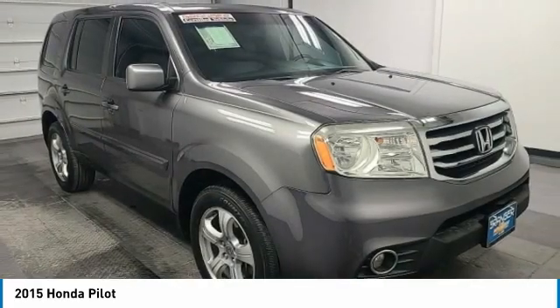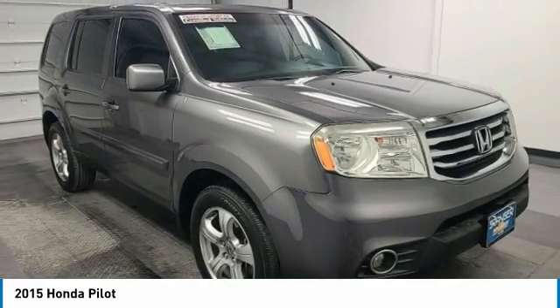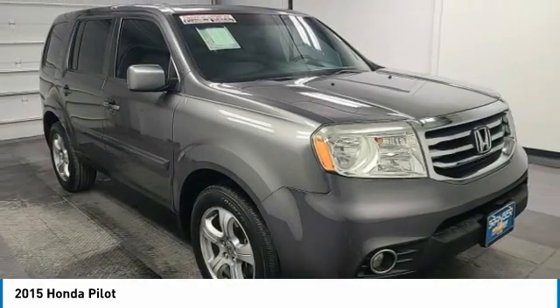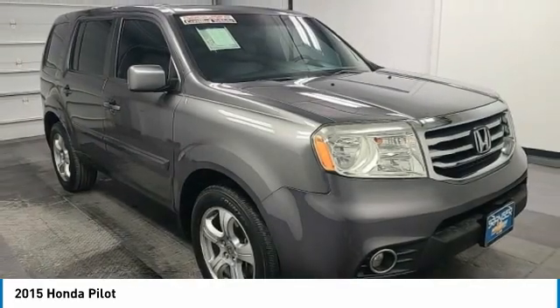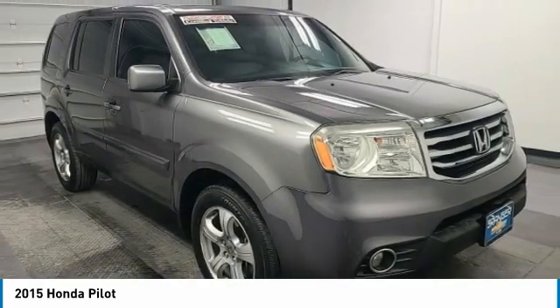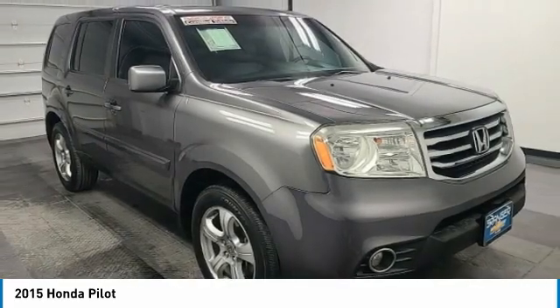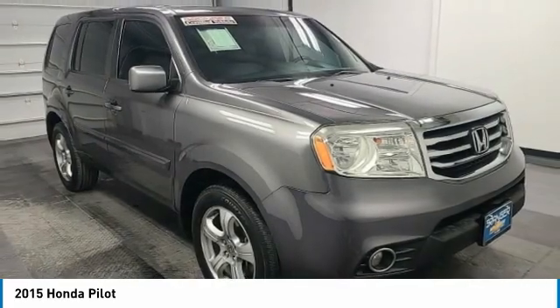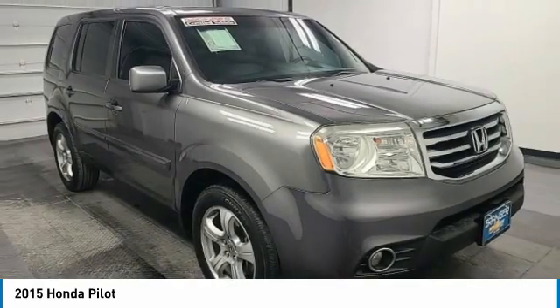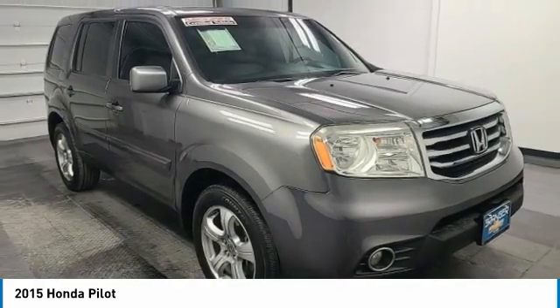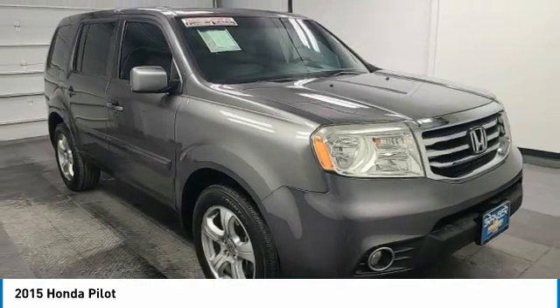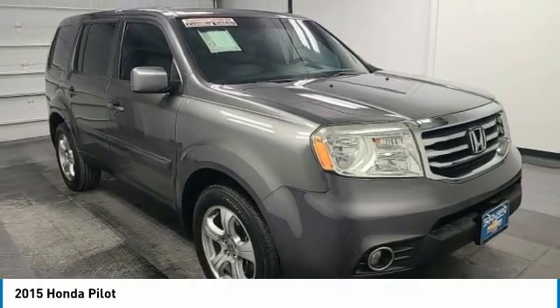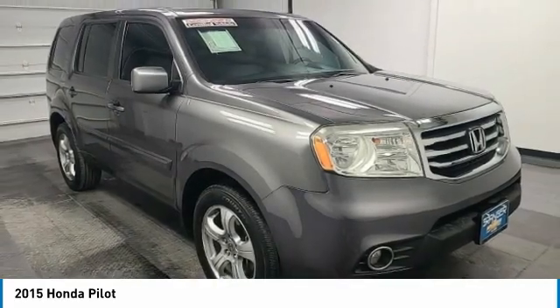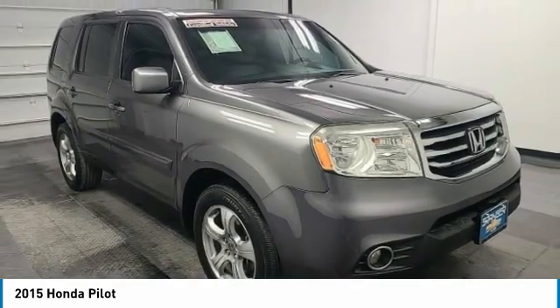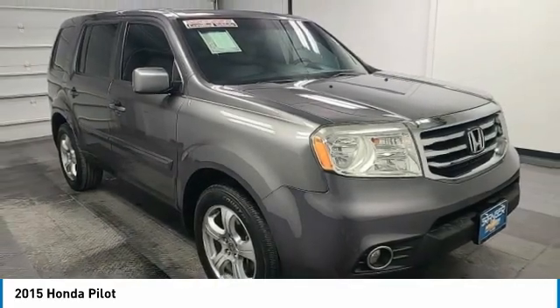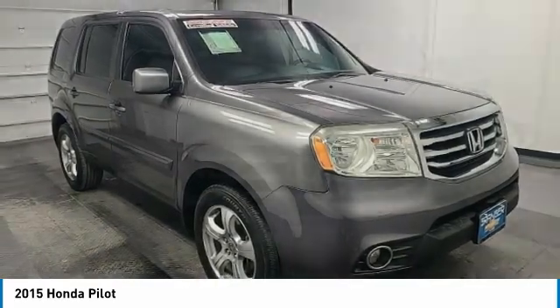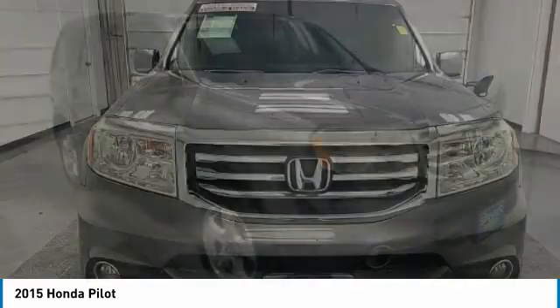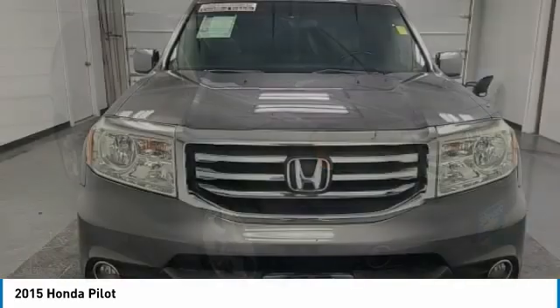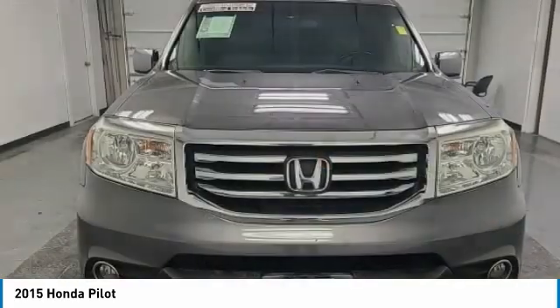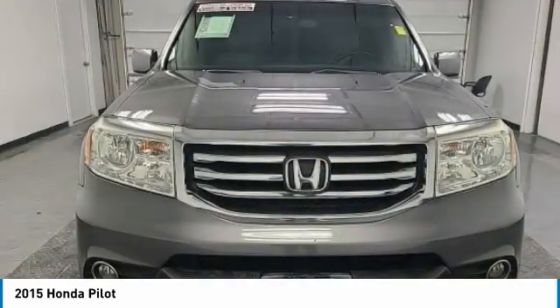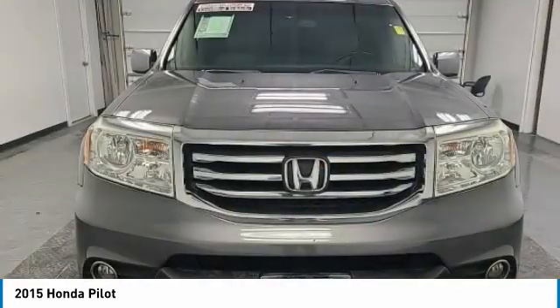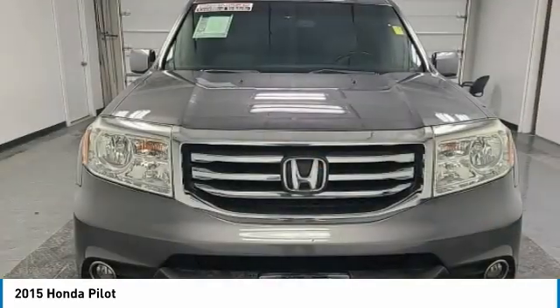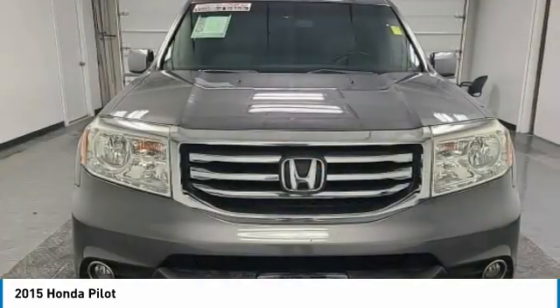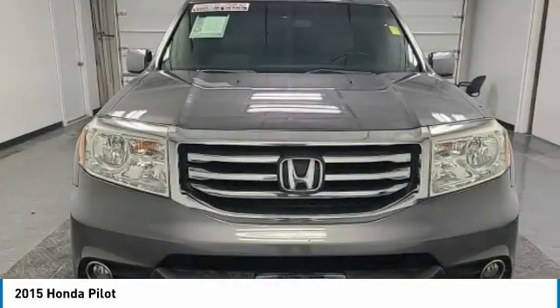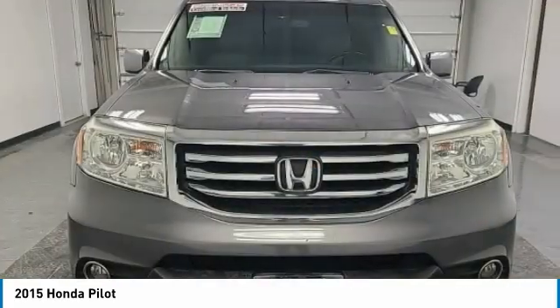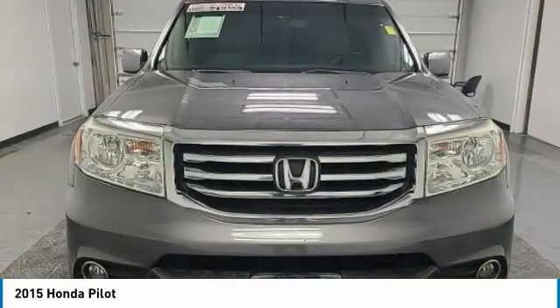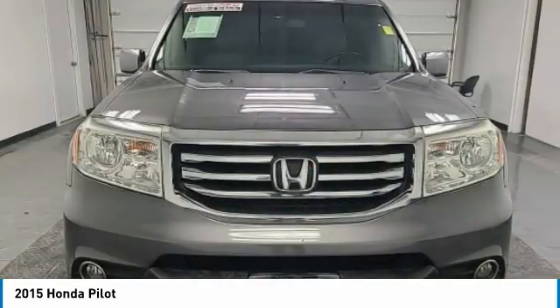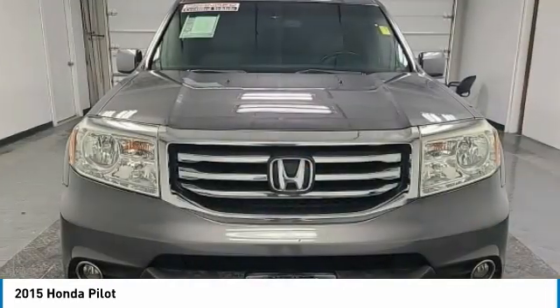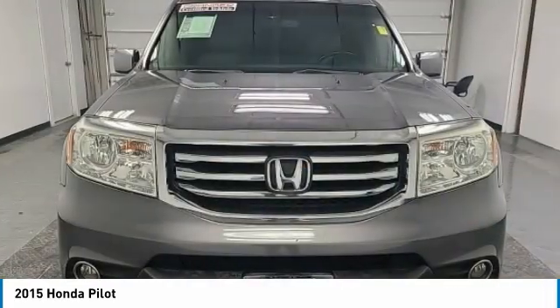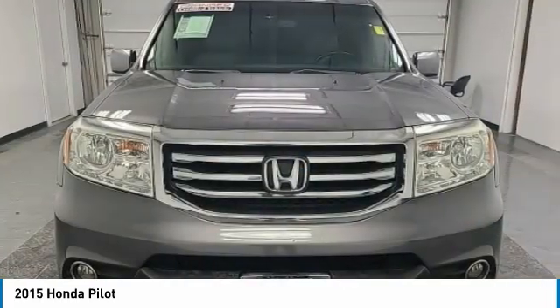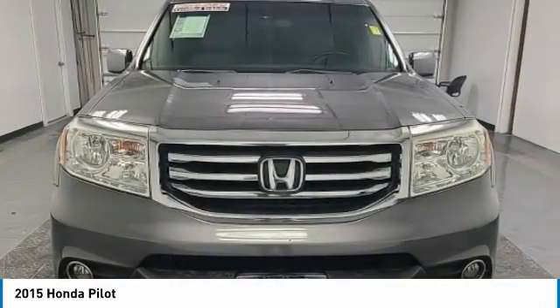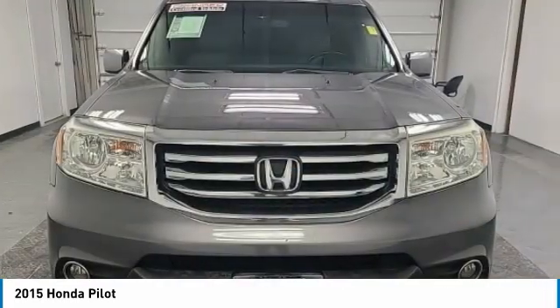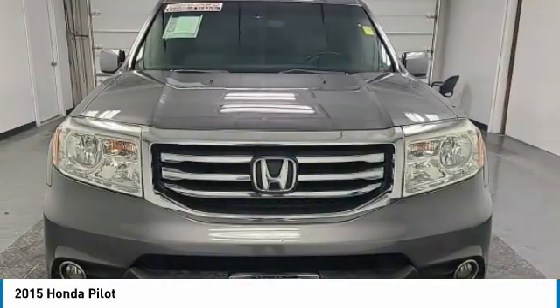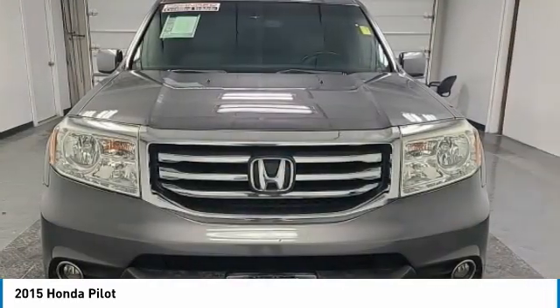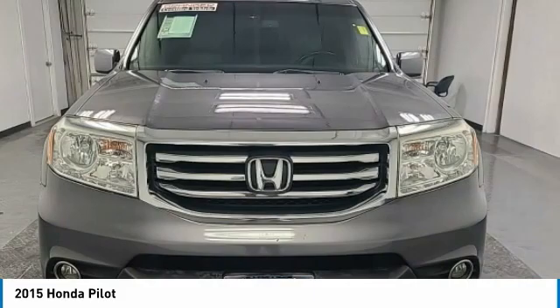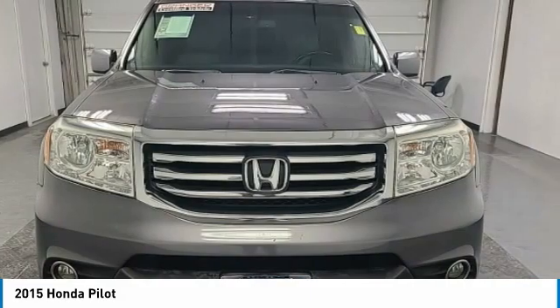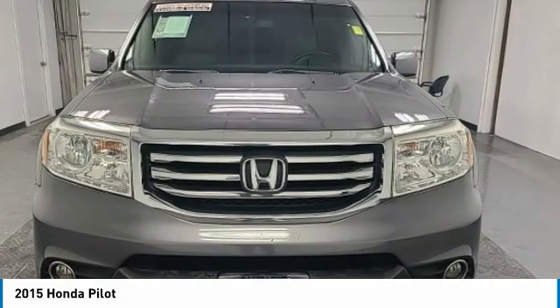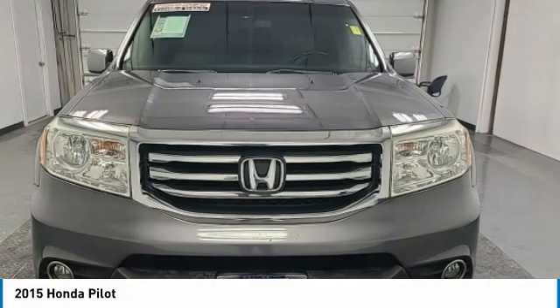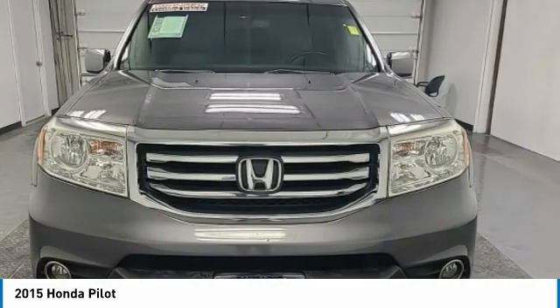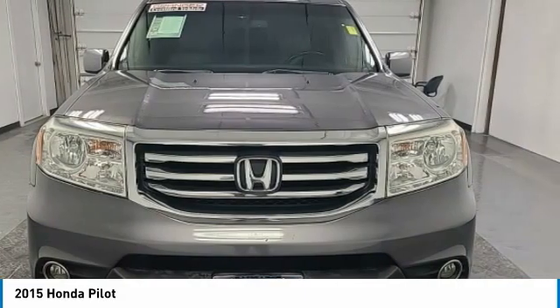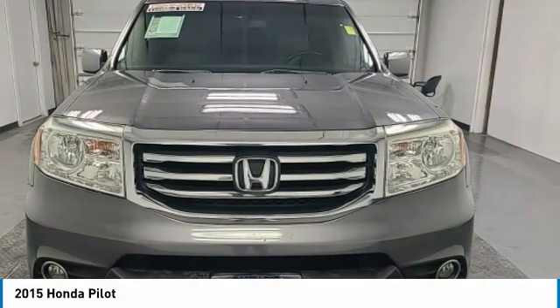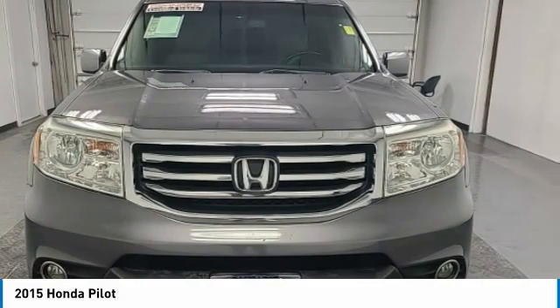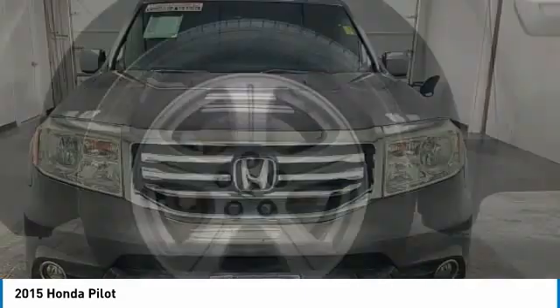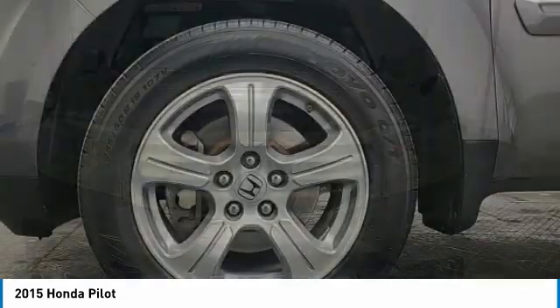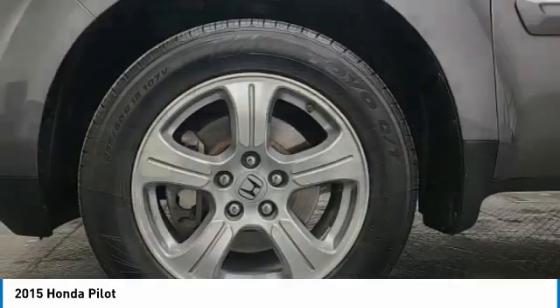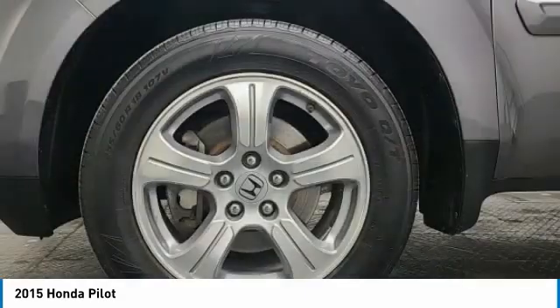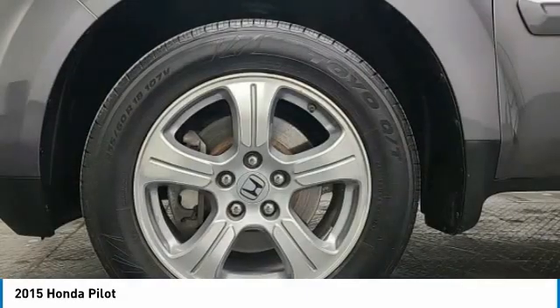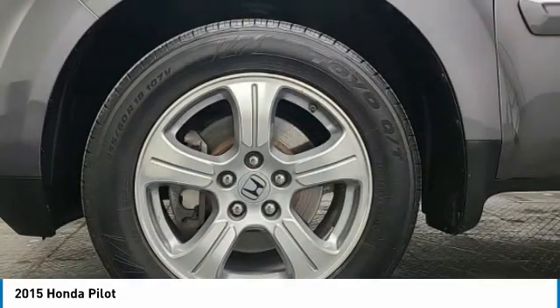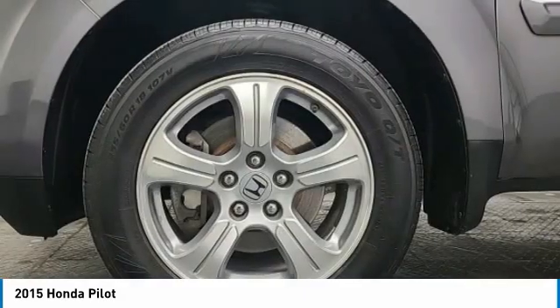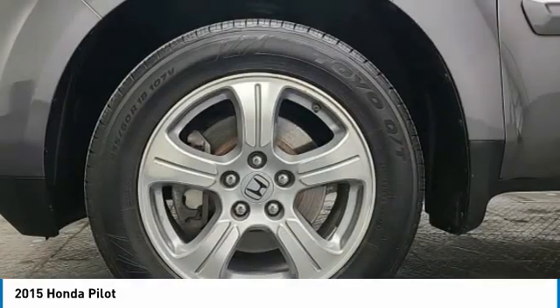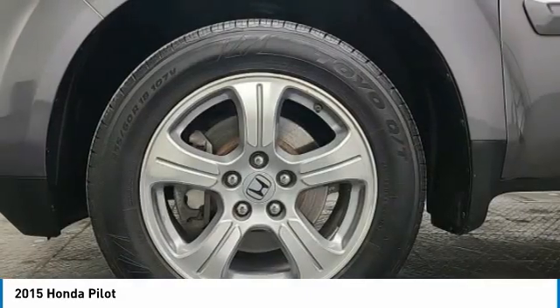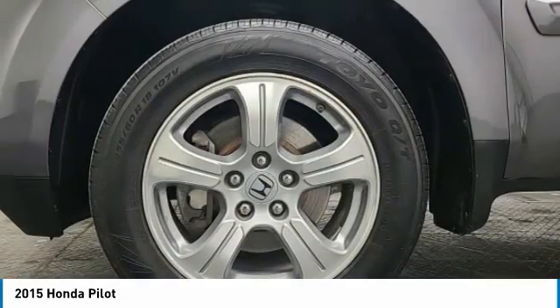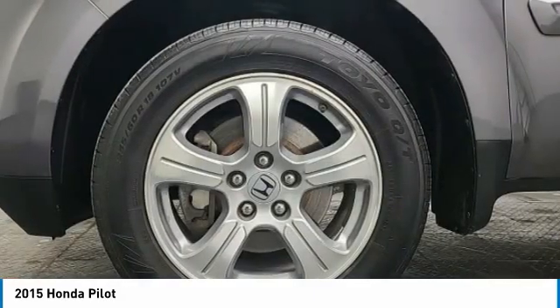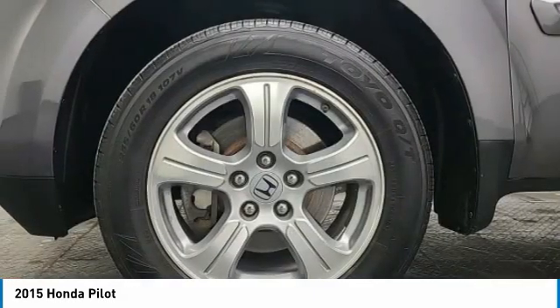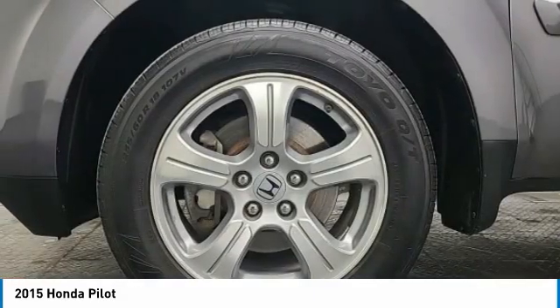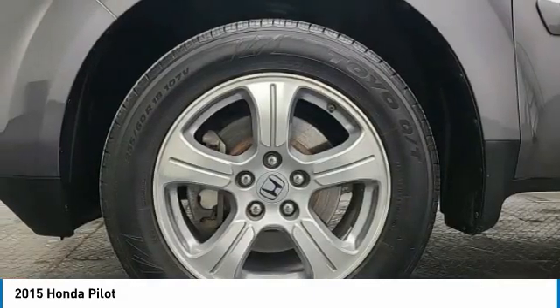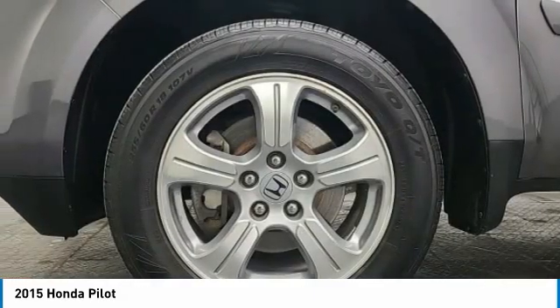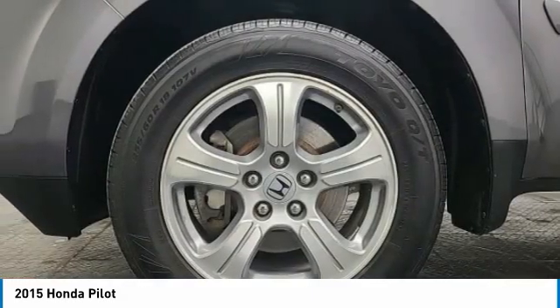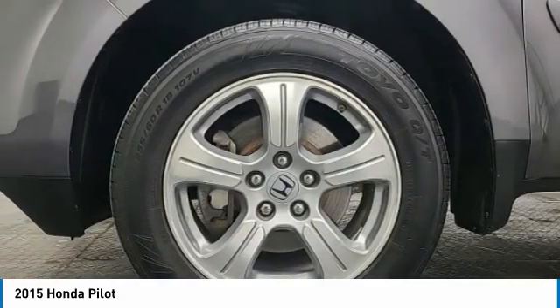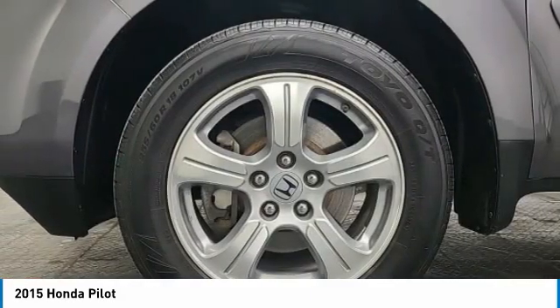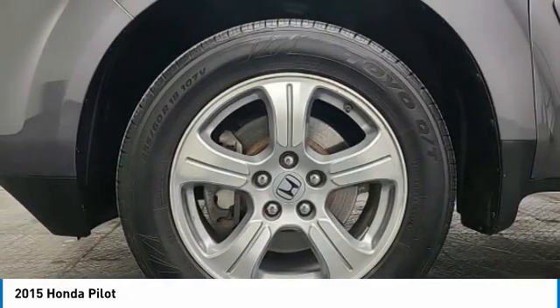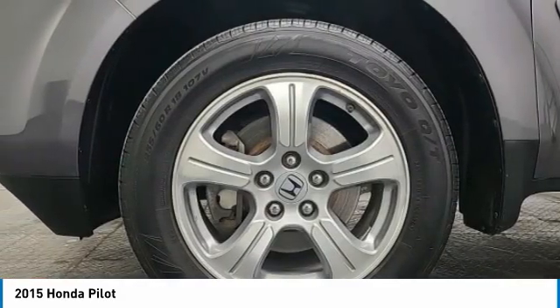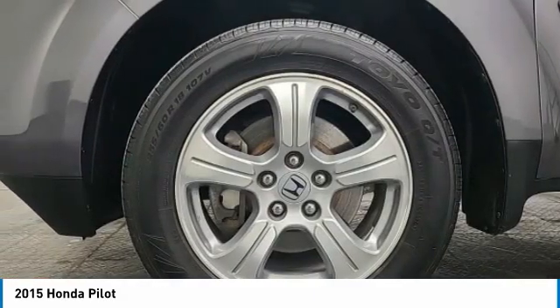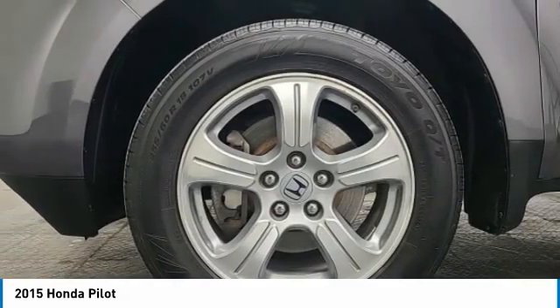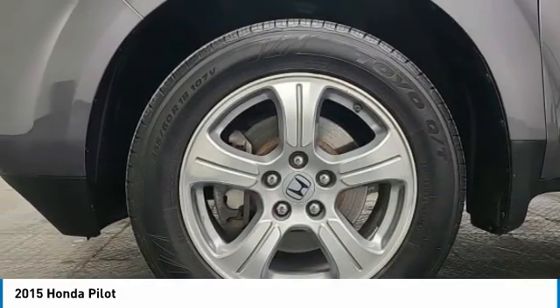This vehicle has less than 115,000 miles. Here are some of this vehicle's great options: Electronic stability control.